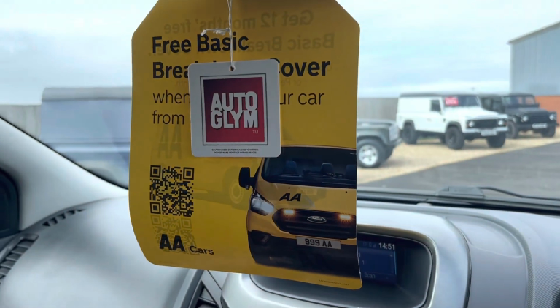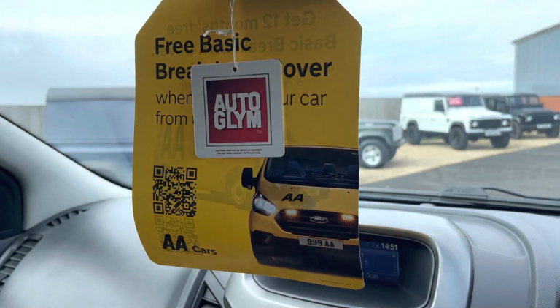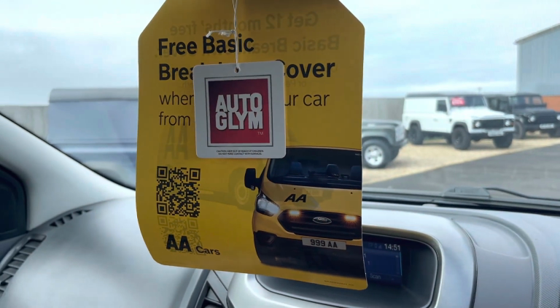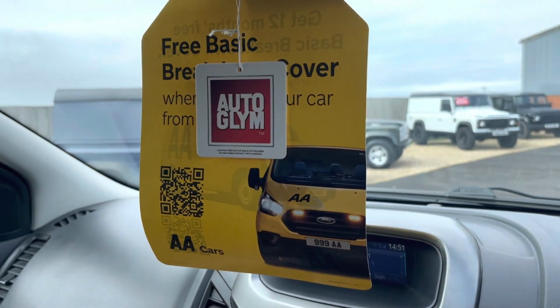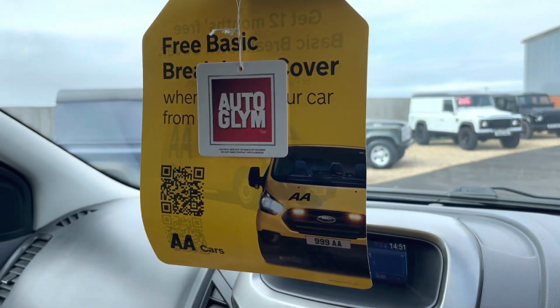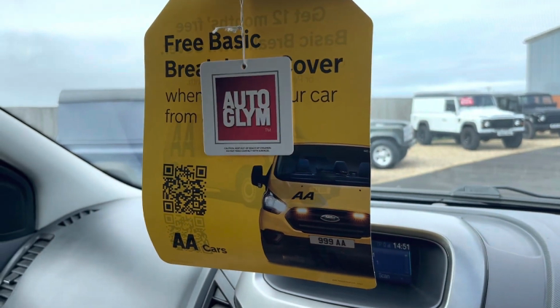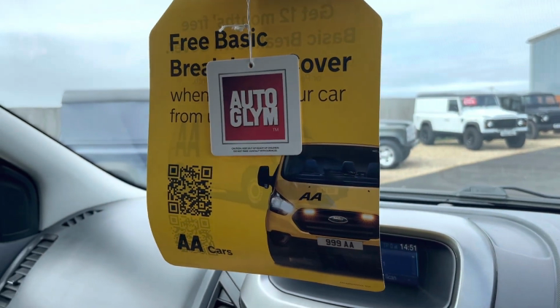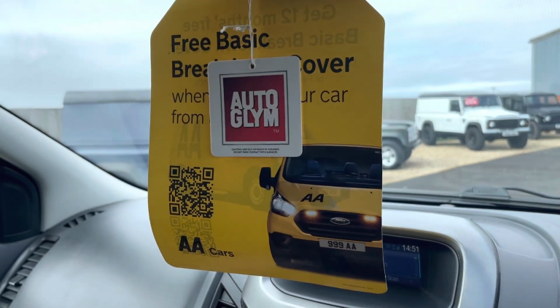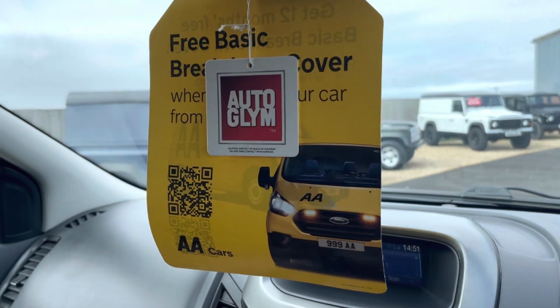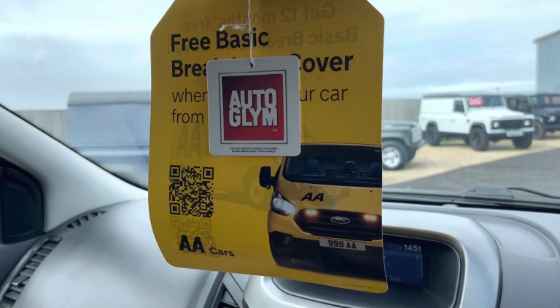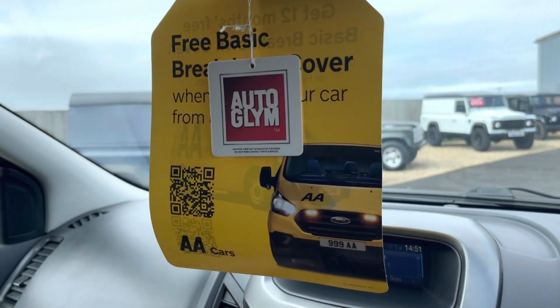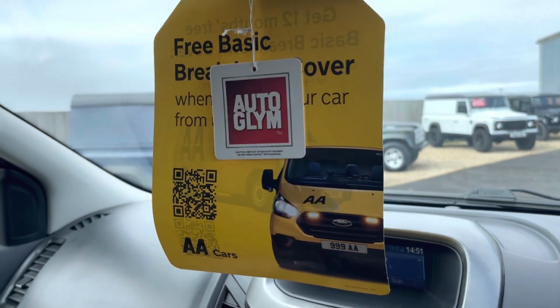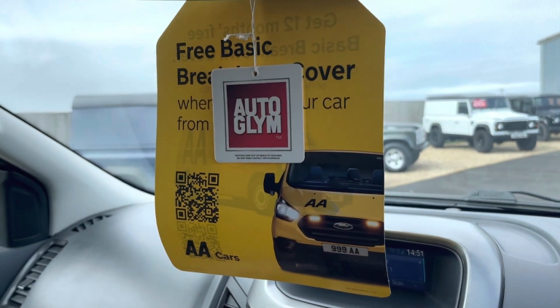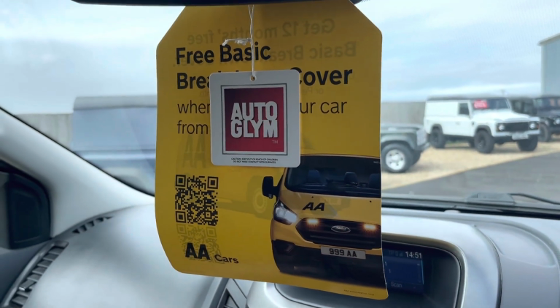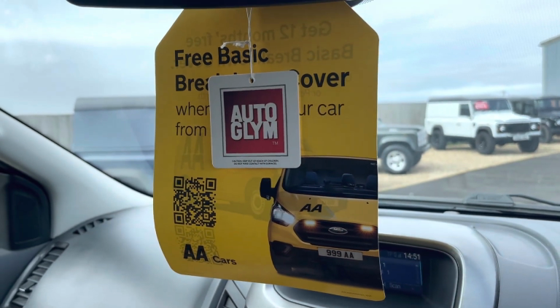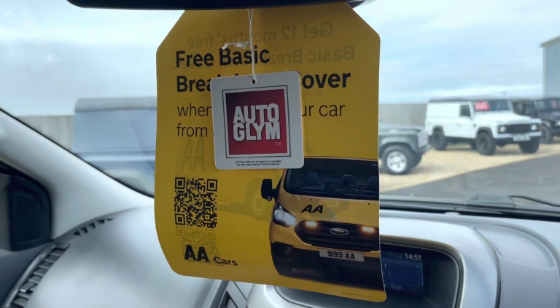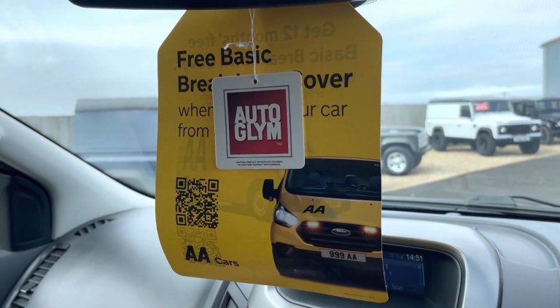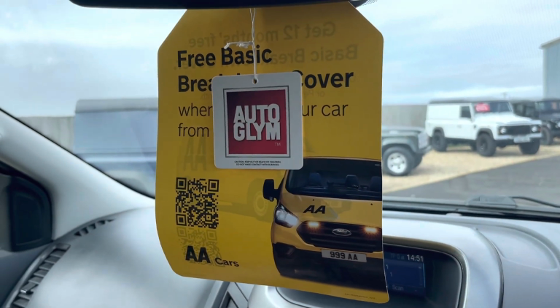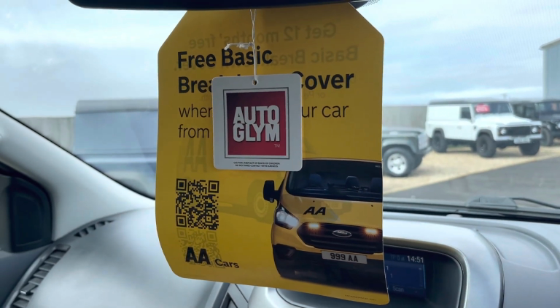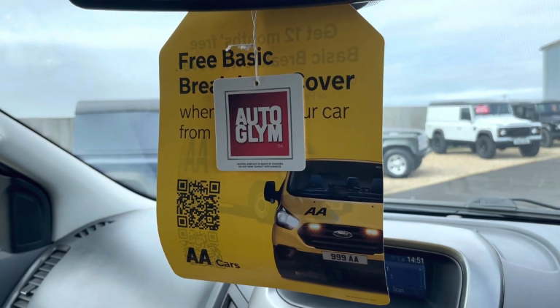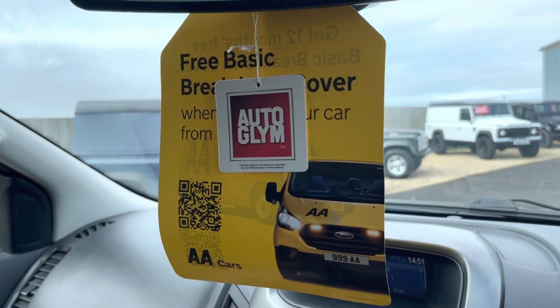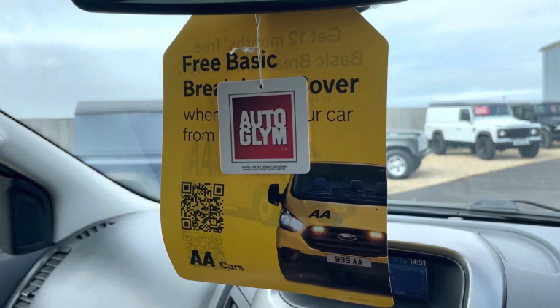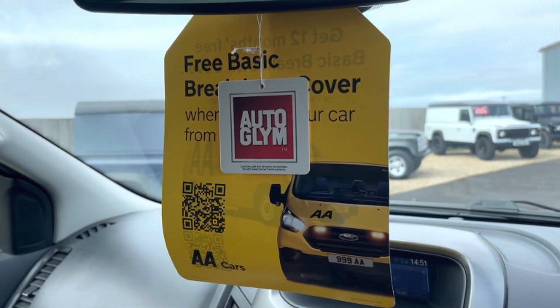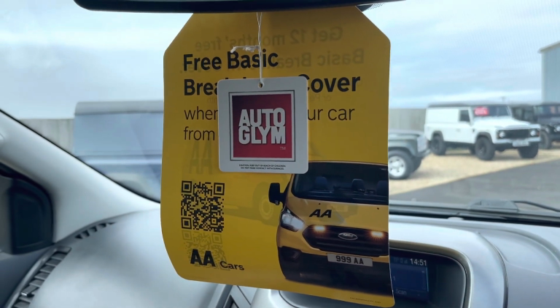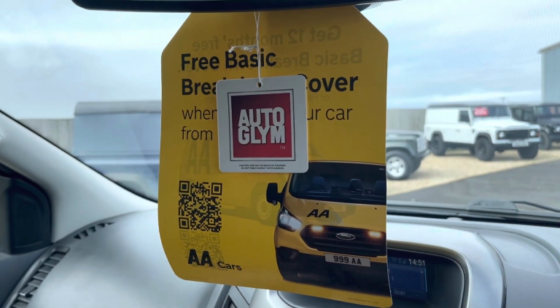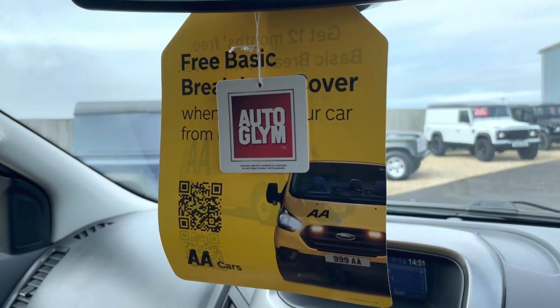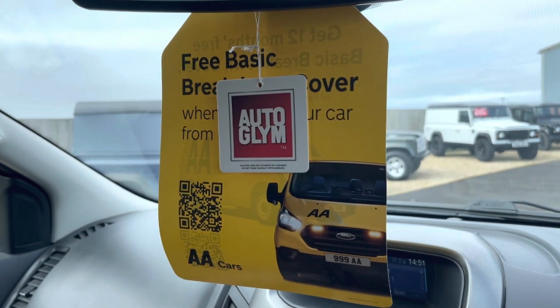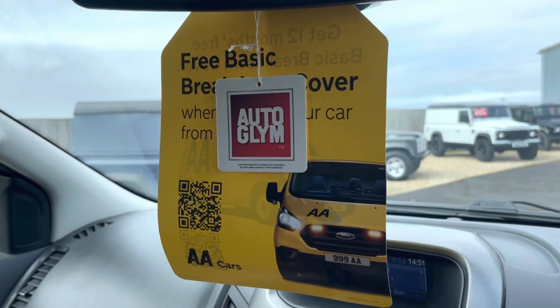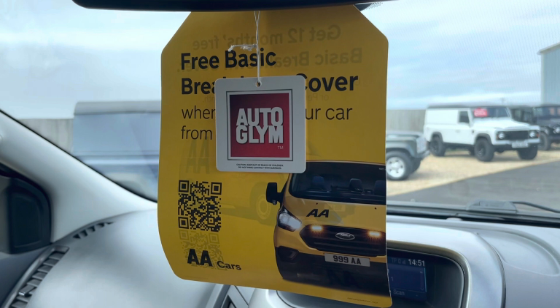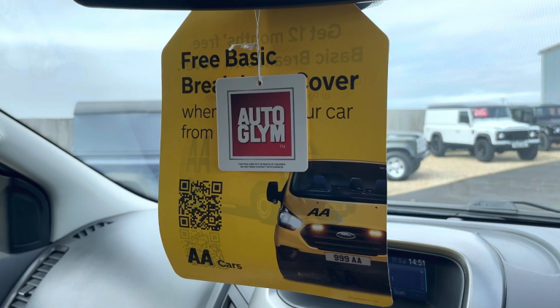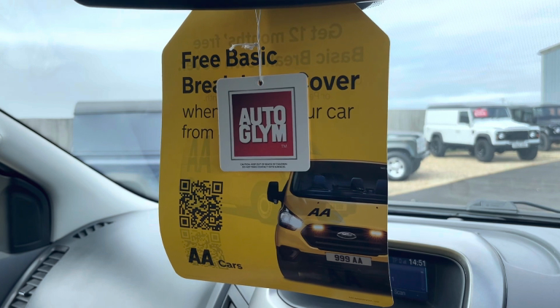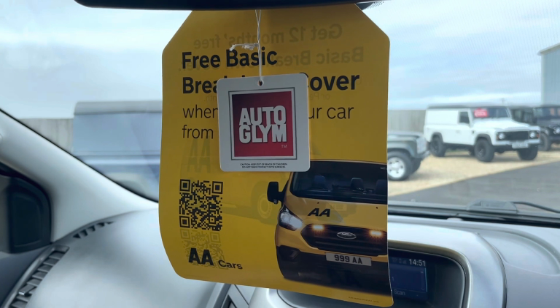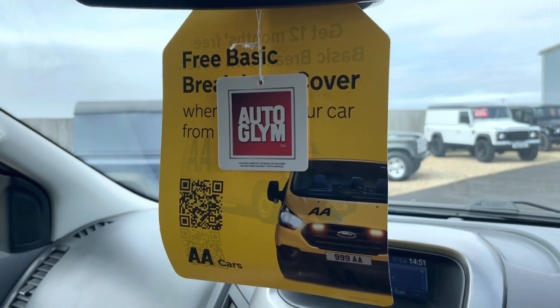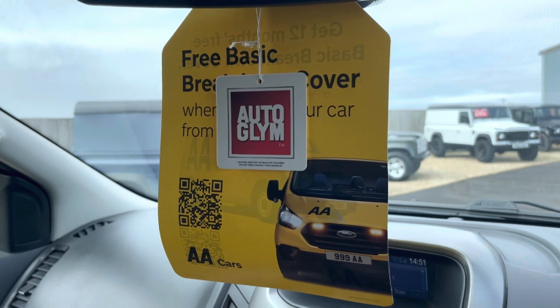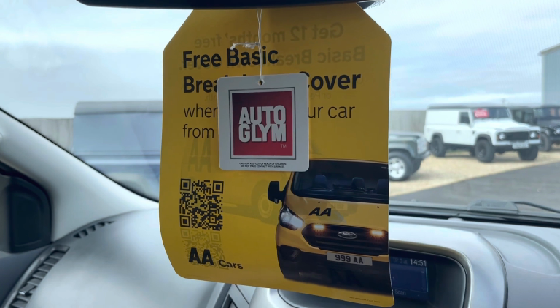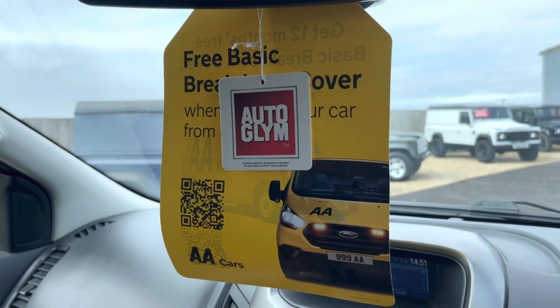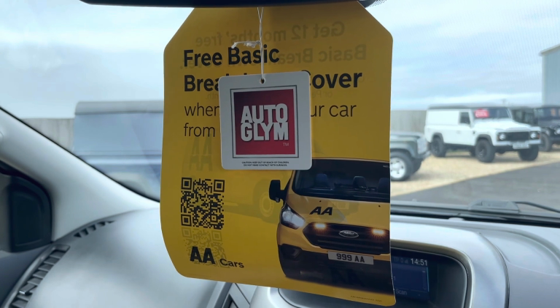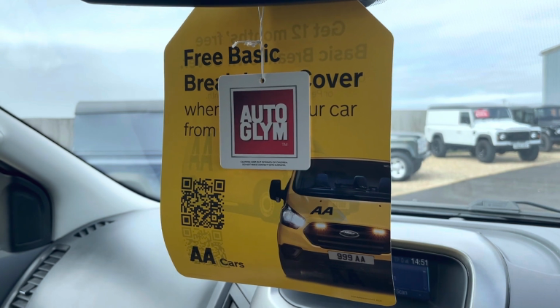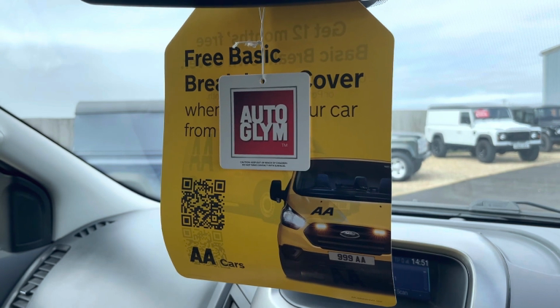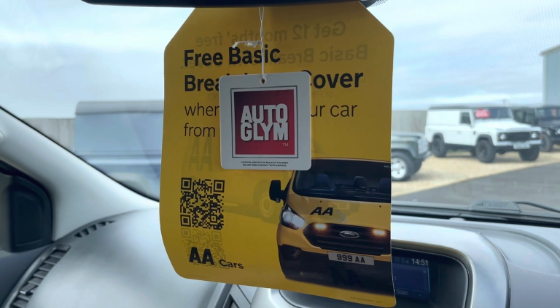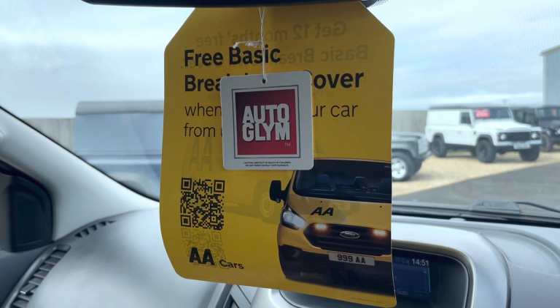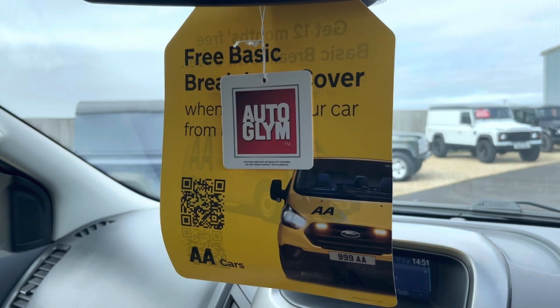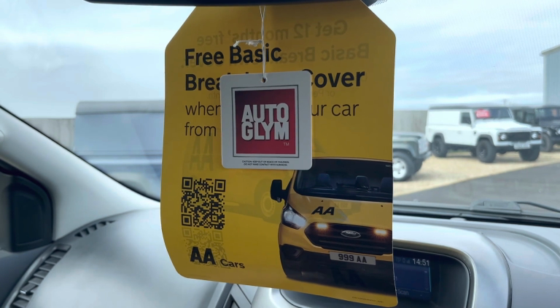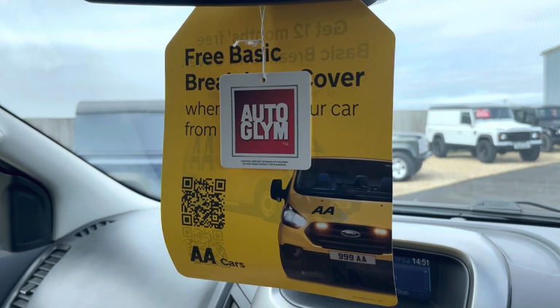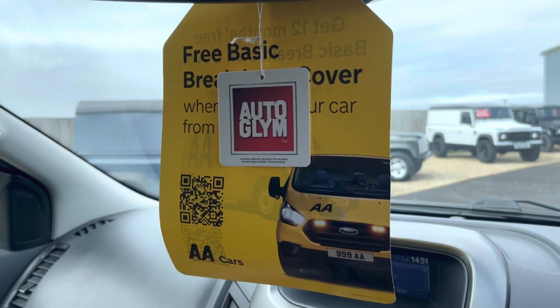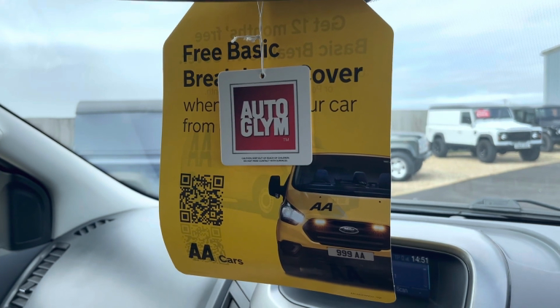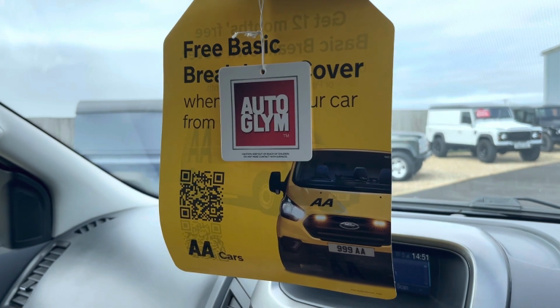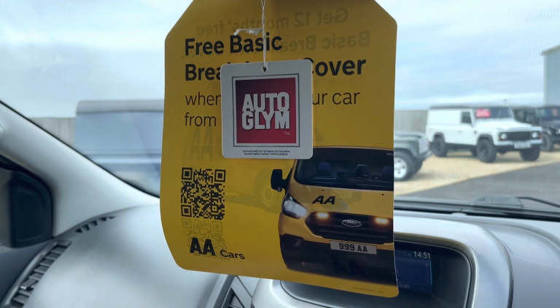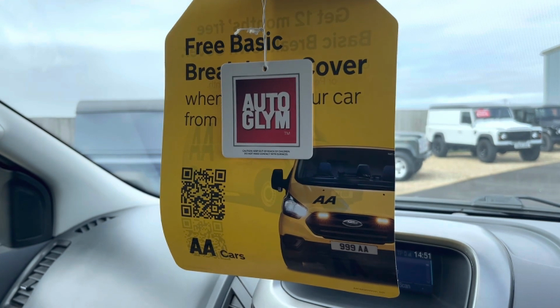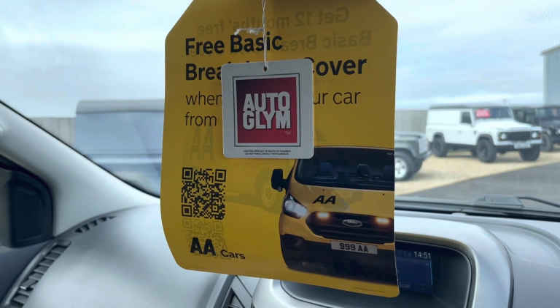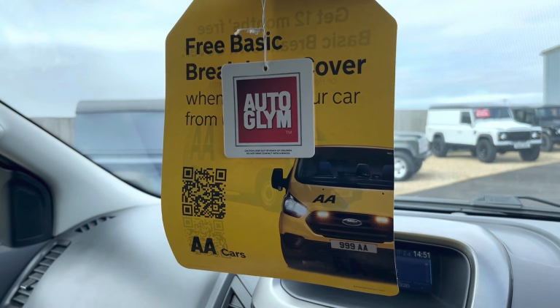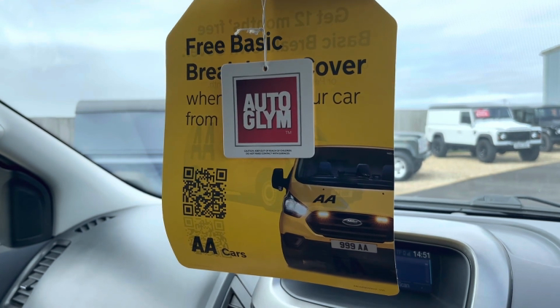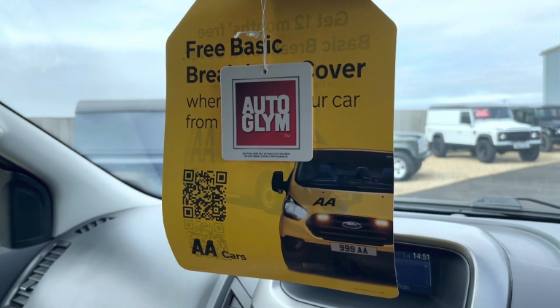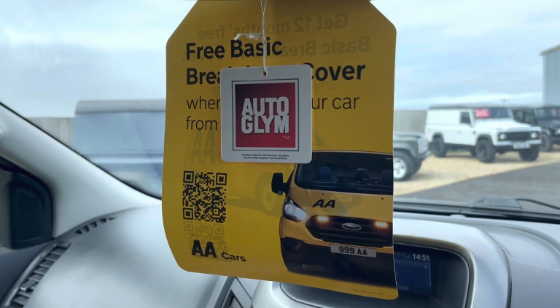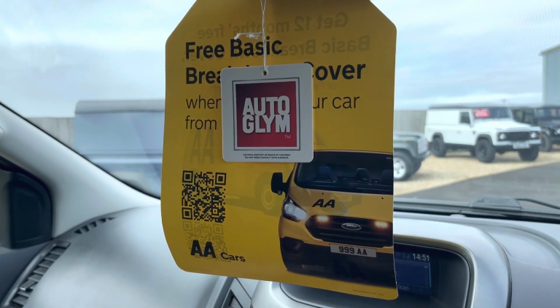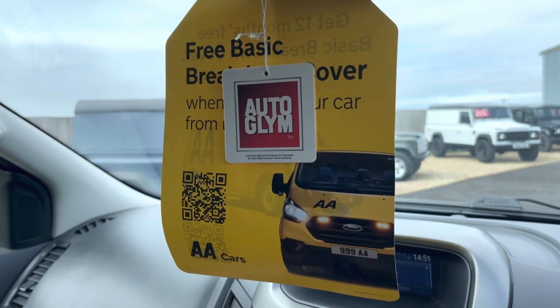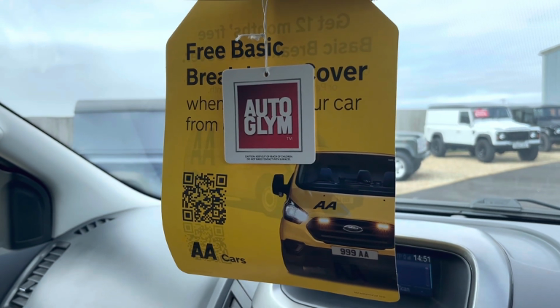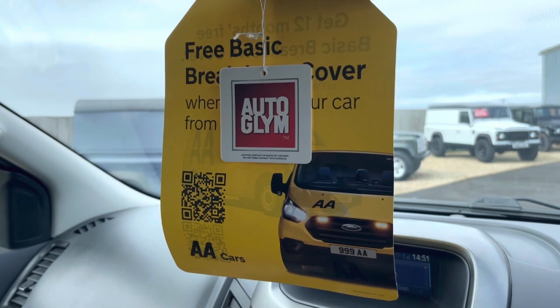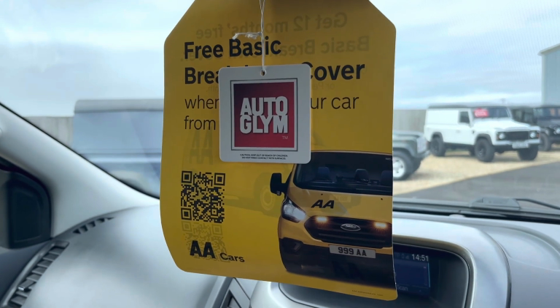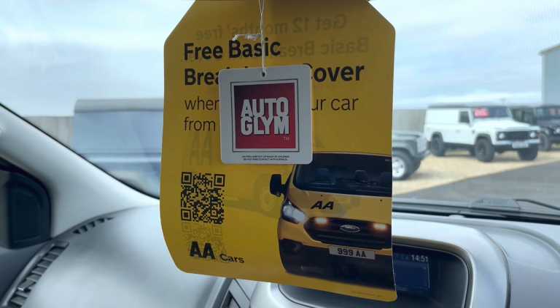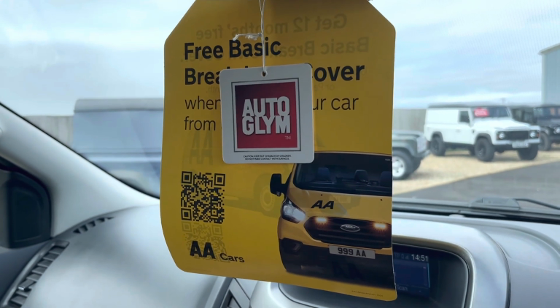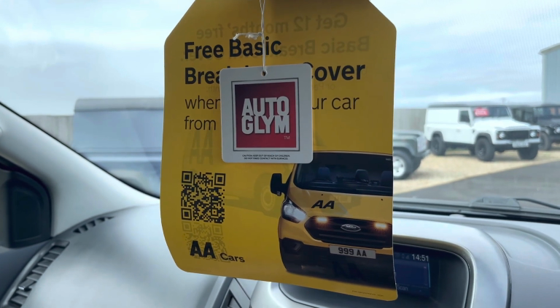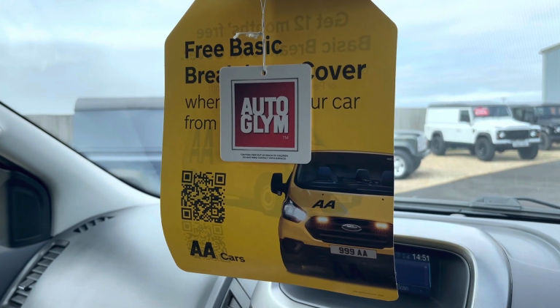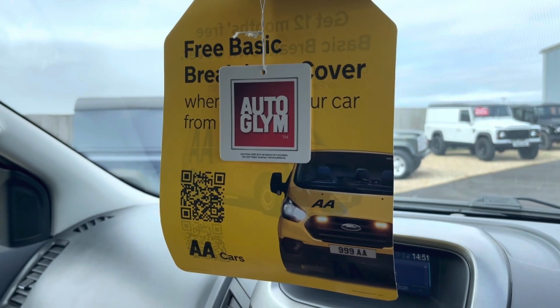We are an AA dealer promise dealer, so this truck will come with 12 months AA basic breakdown cover as standard.